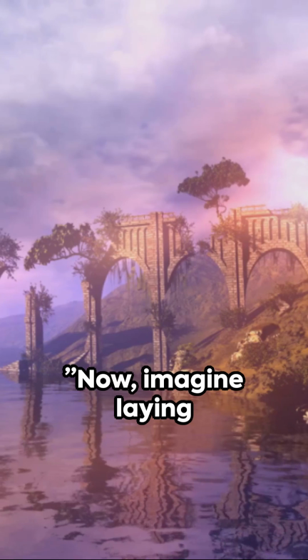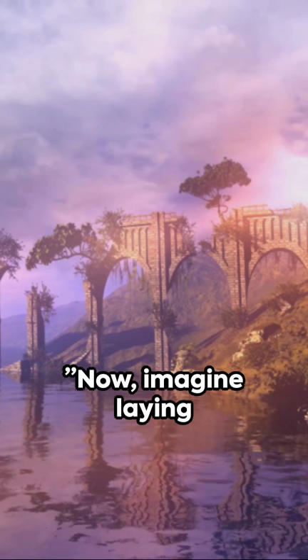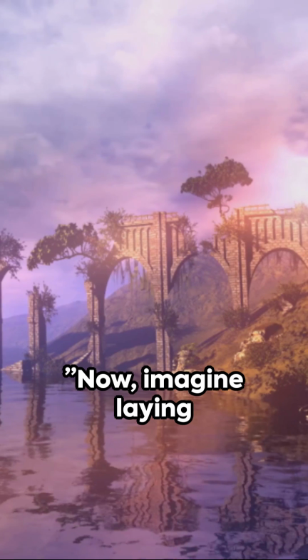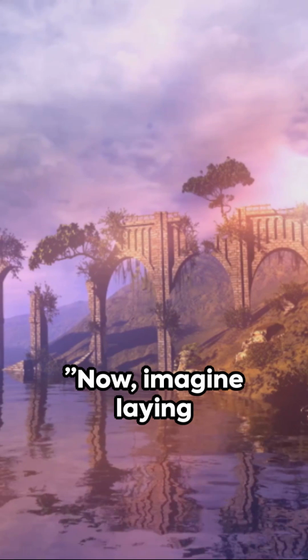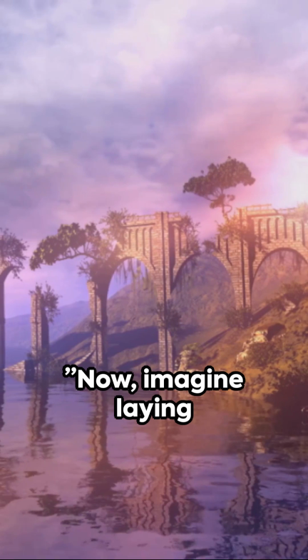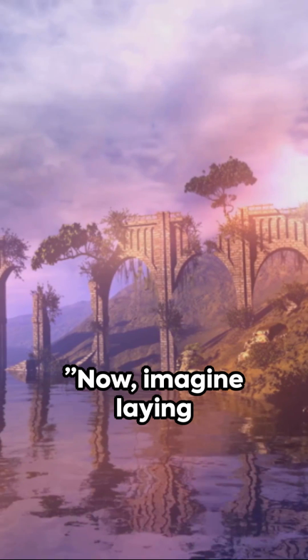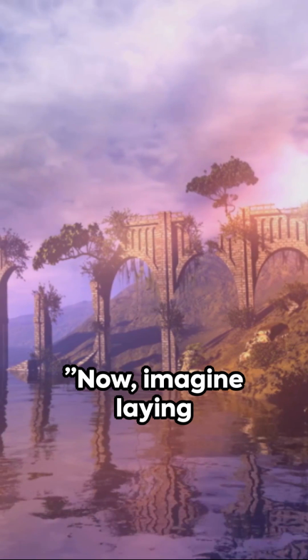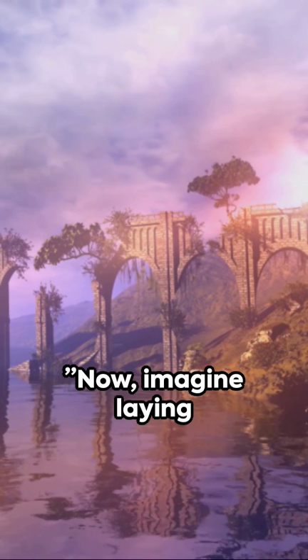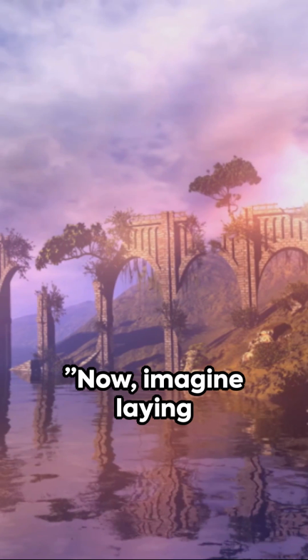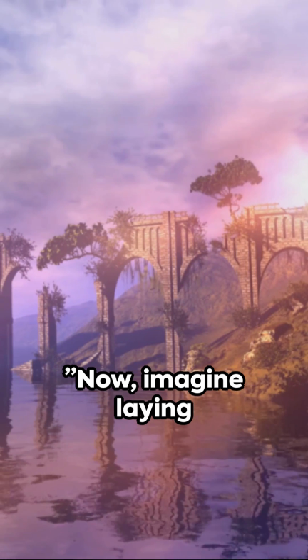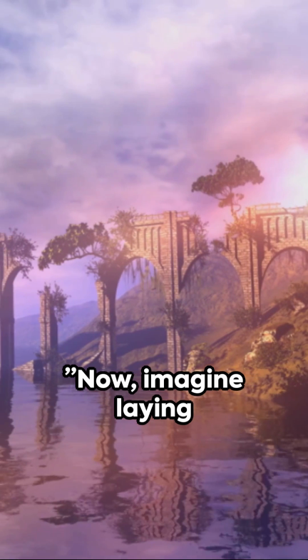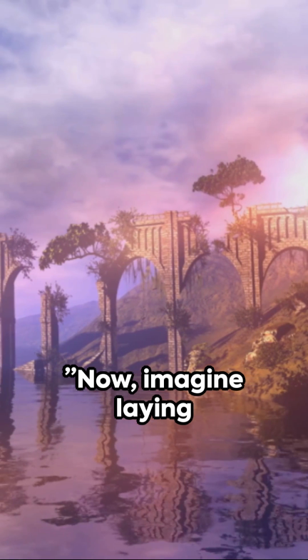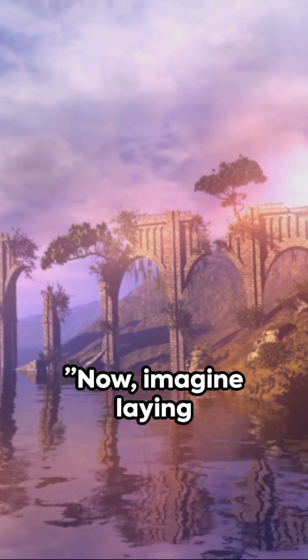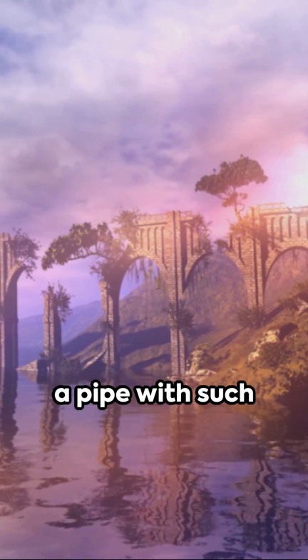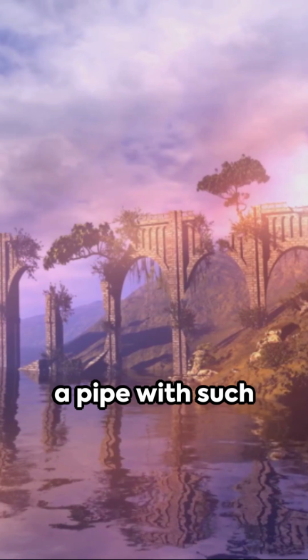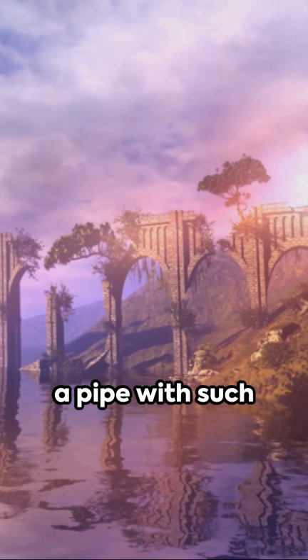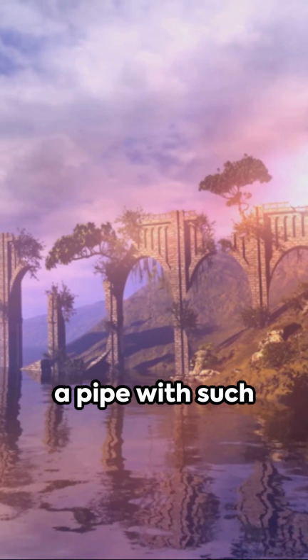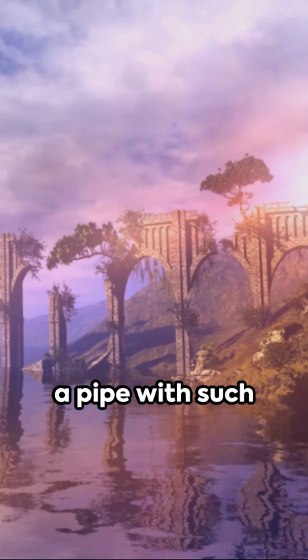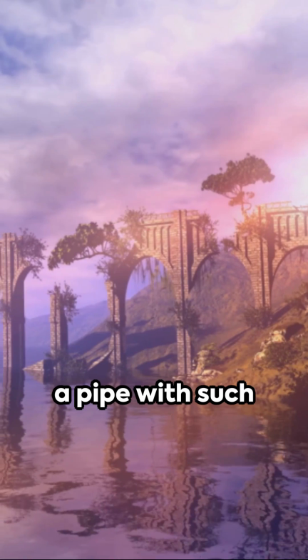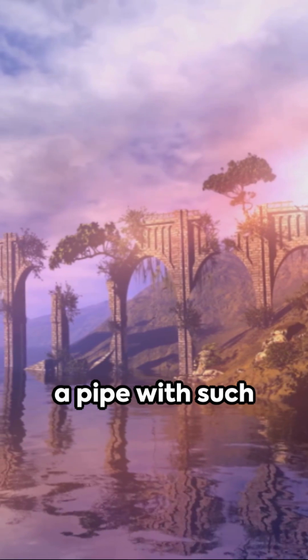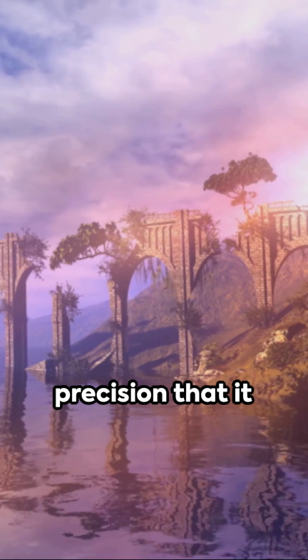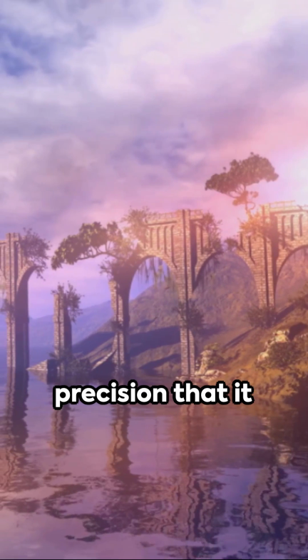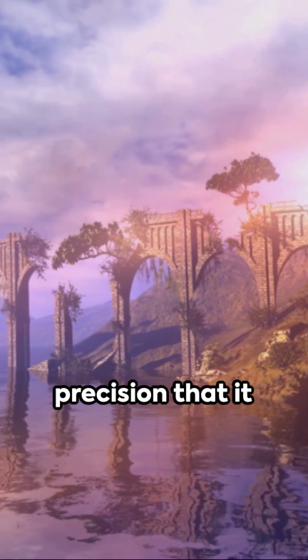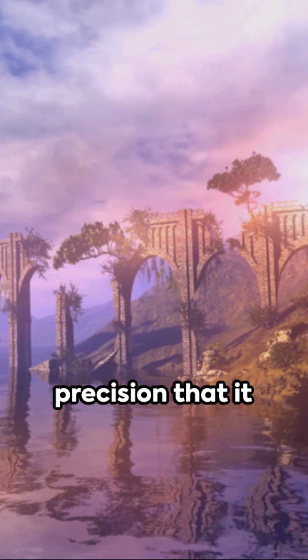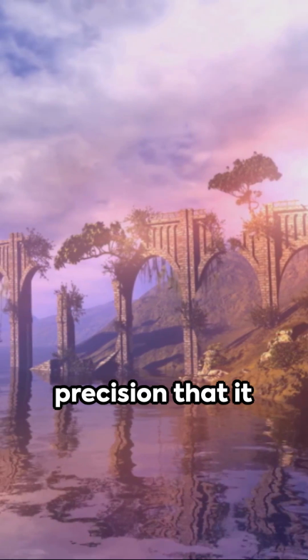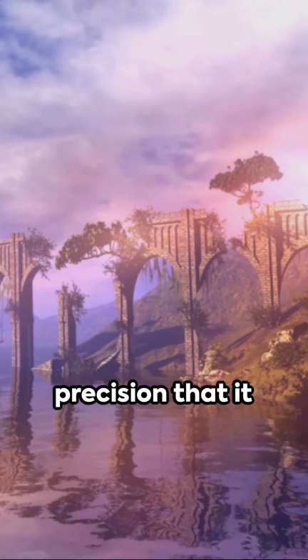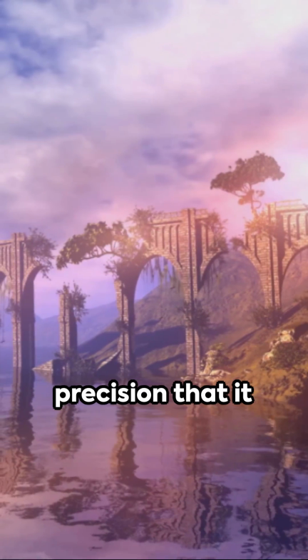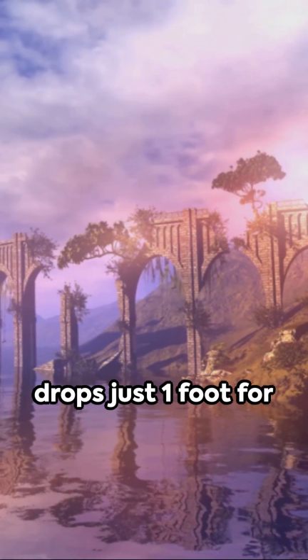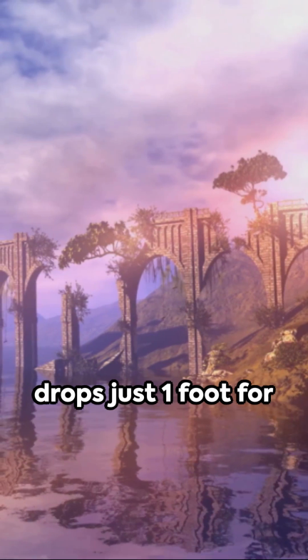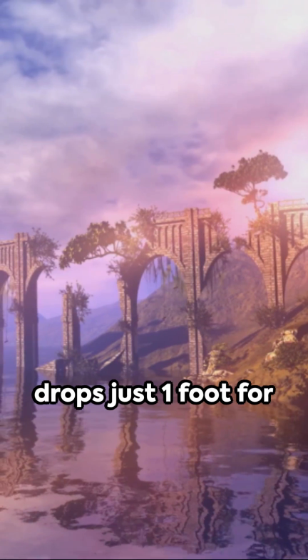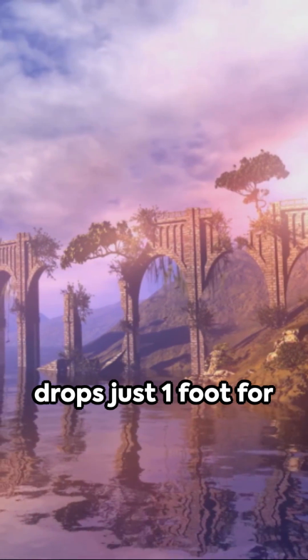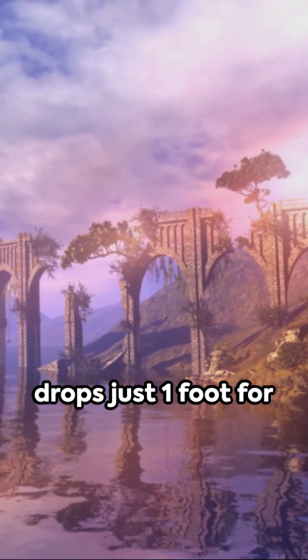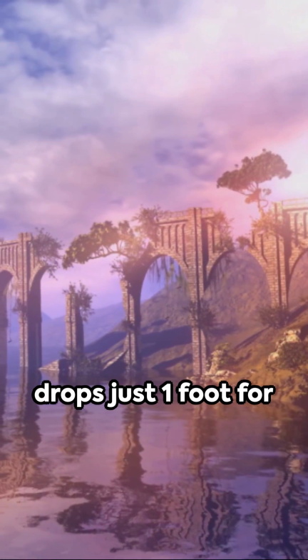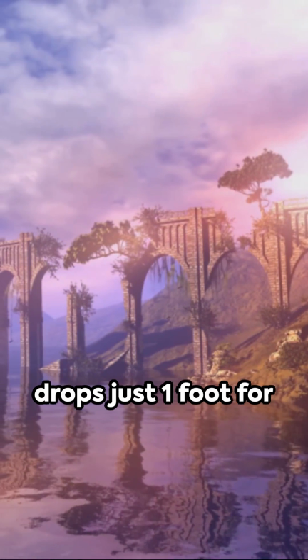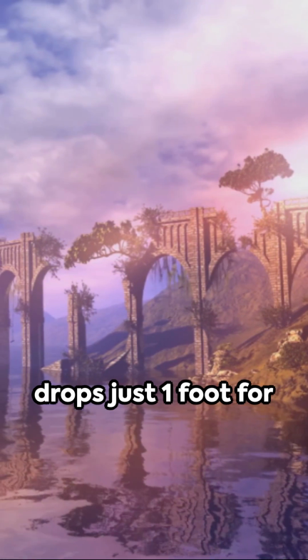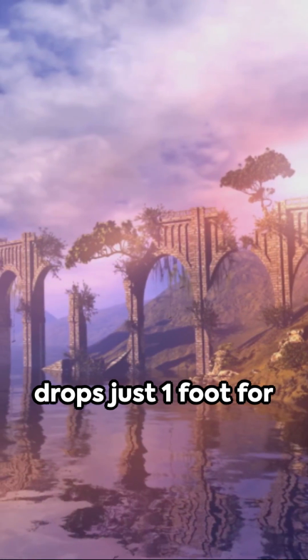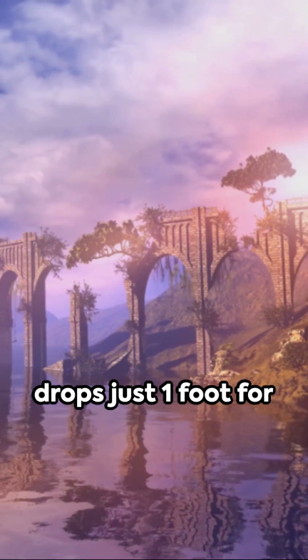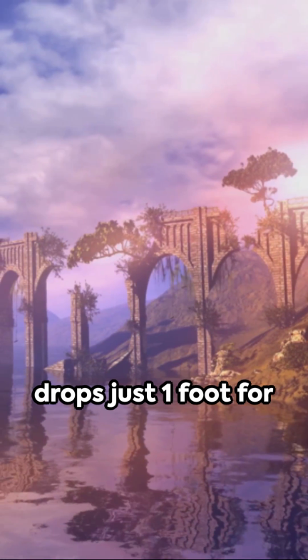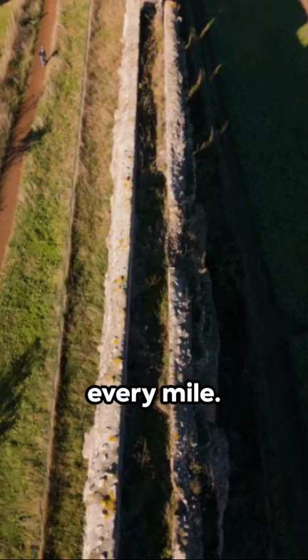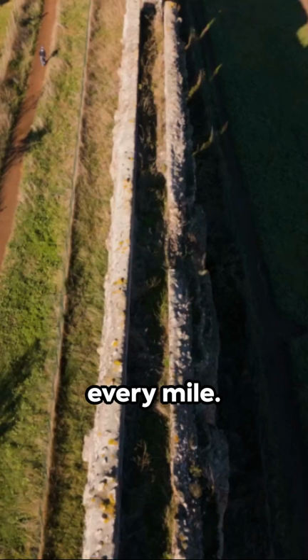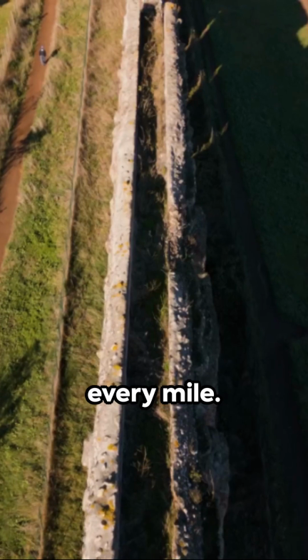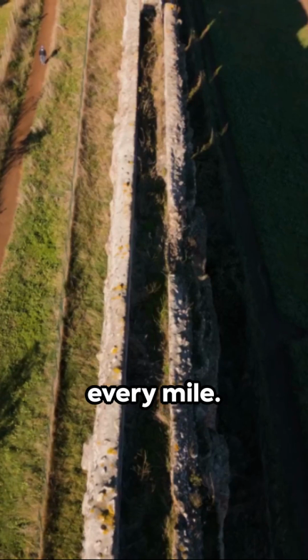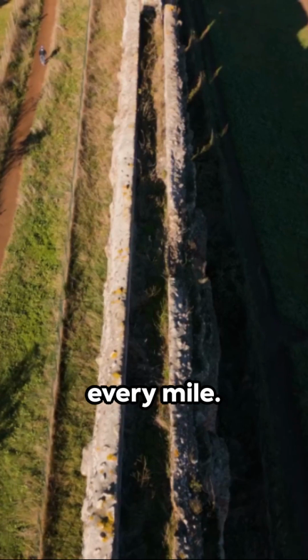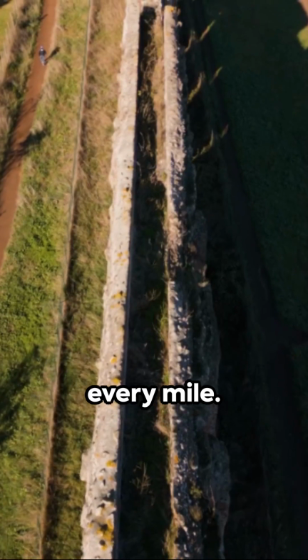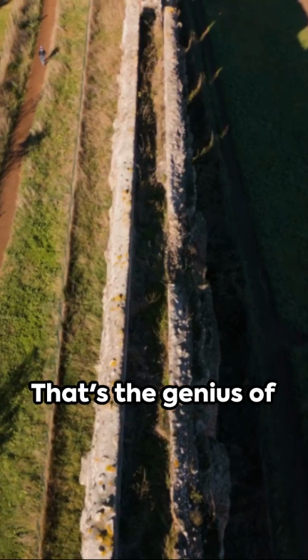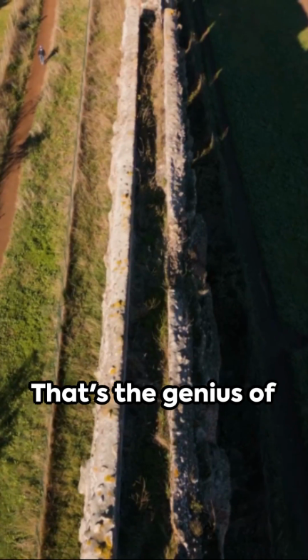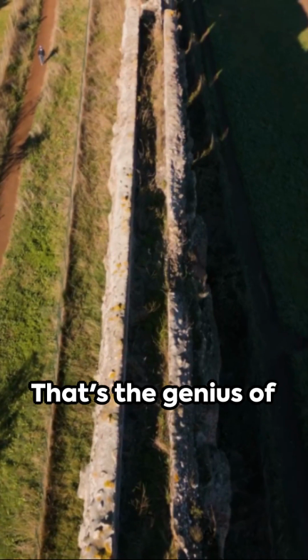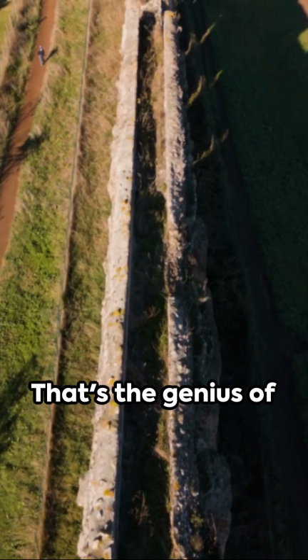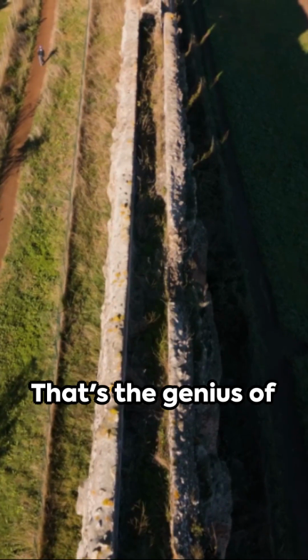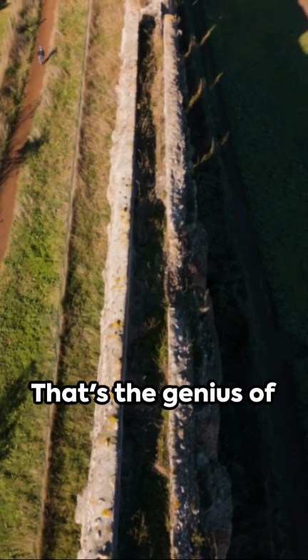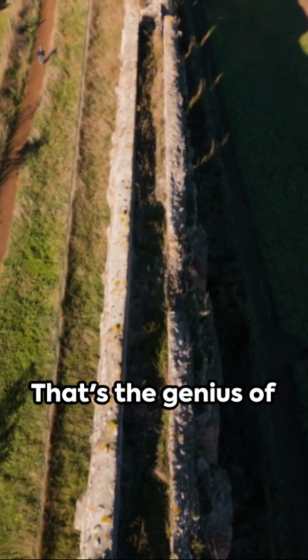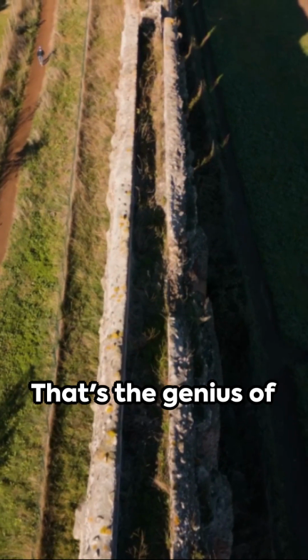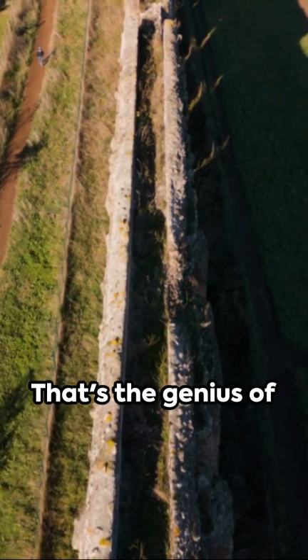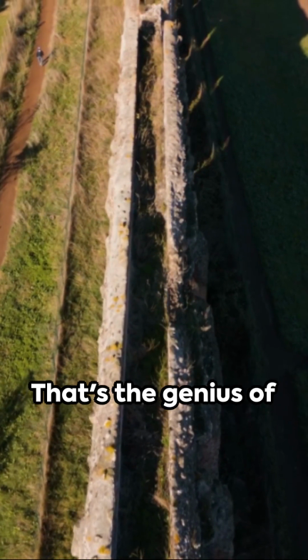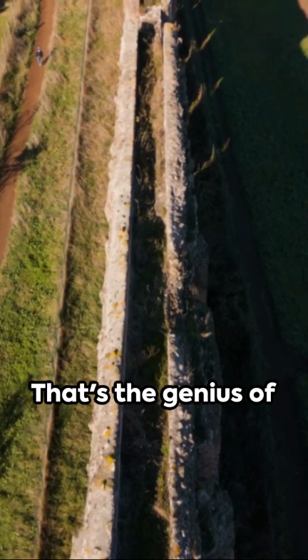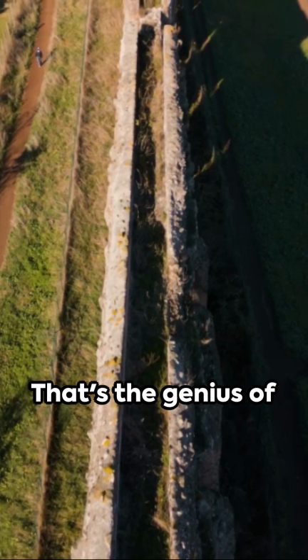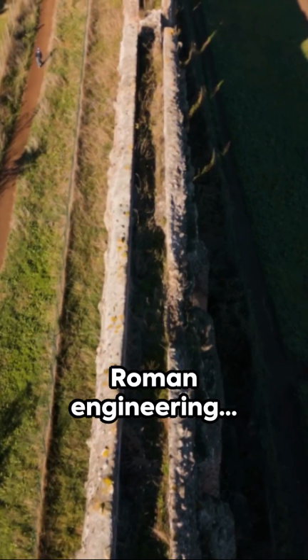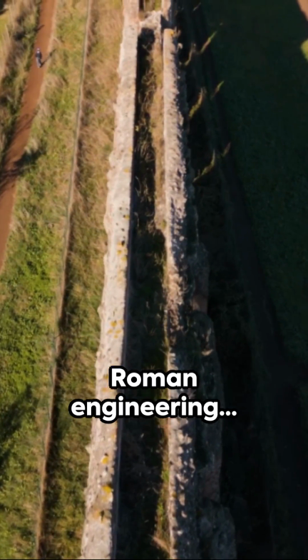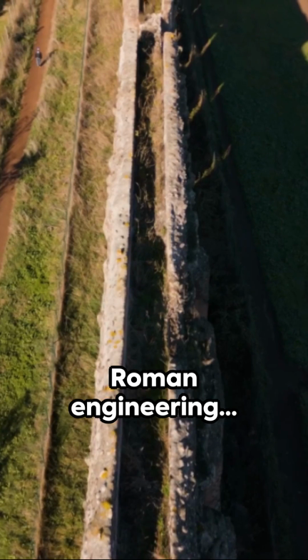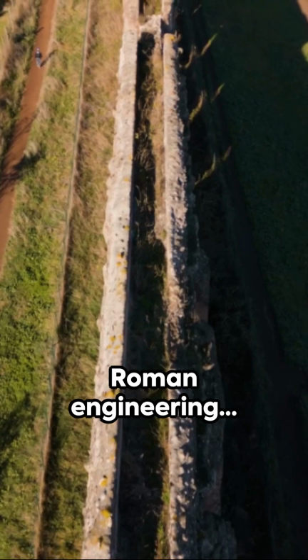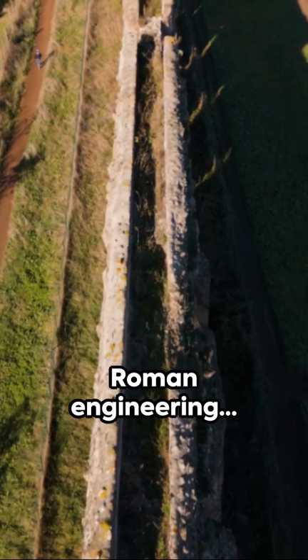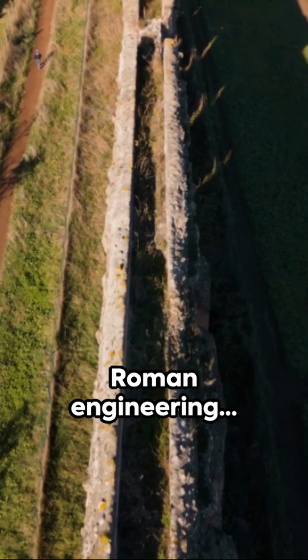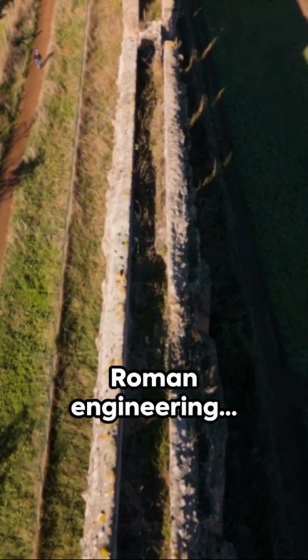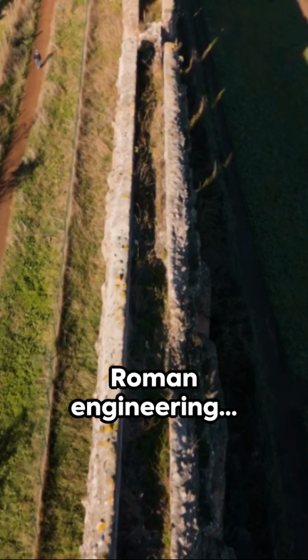Imagine laying a pipe with such precision that it drops just one foot for every mile. That's the genius of Roman engineering.